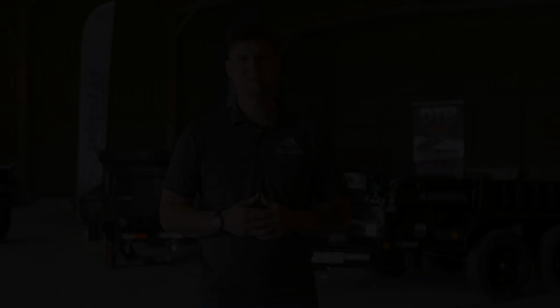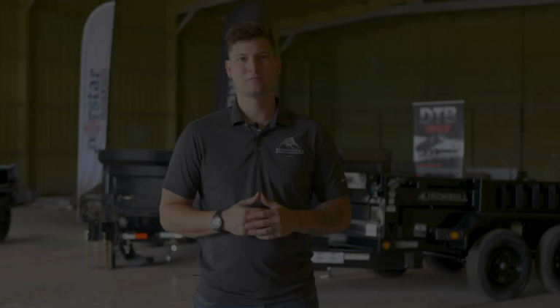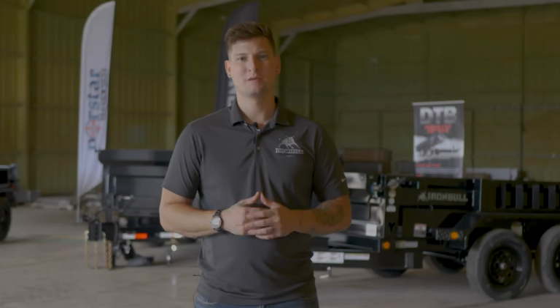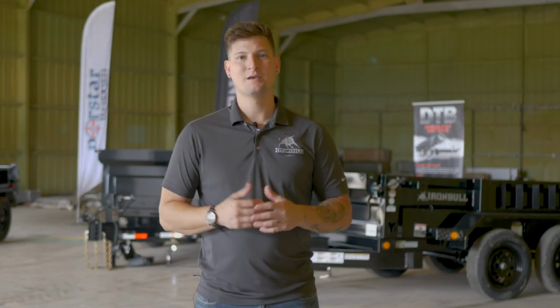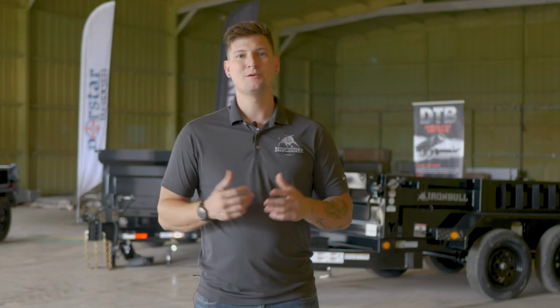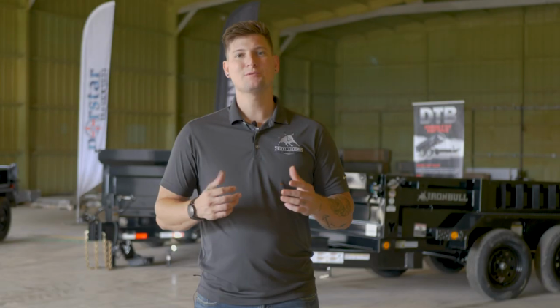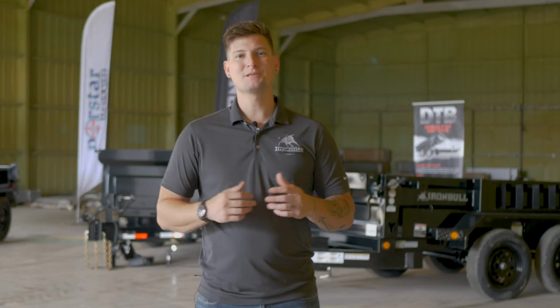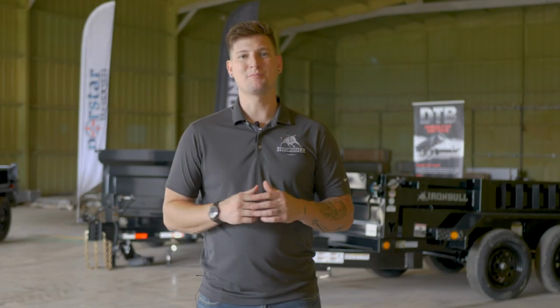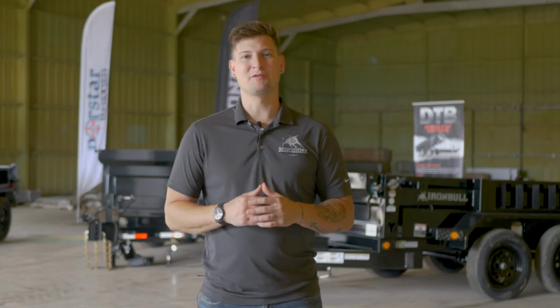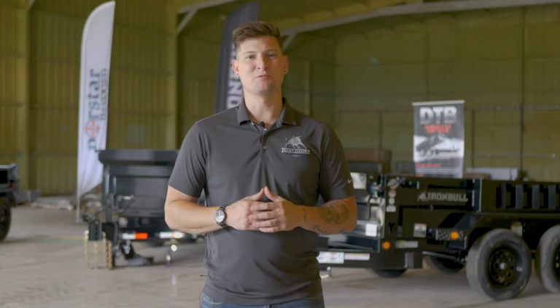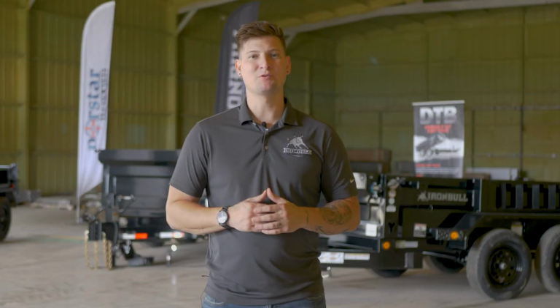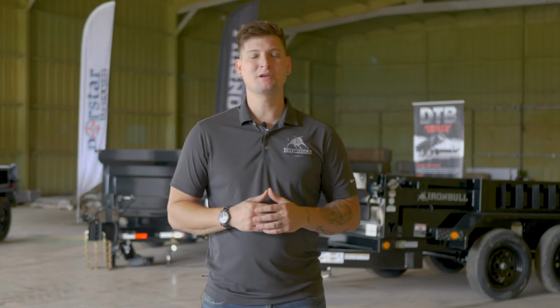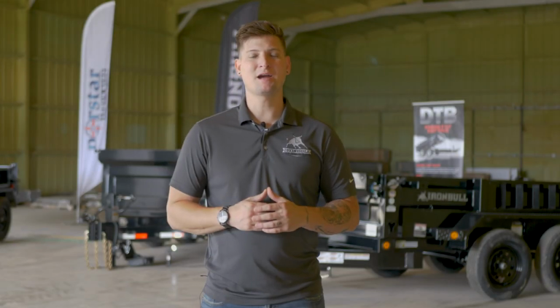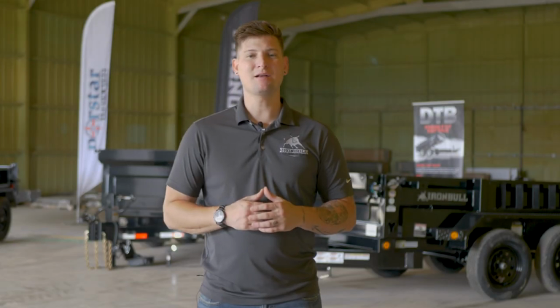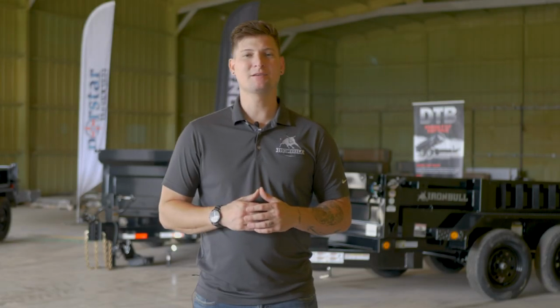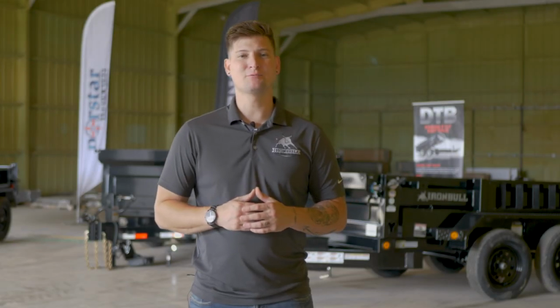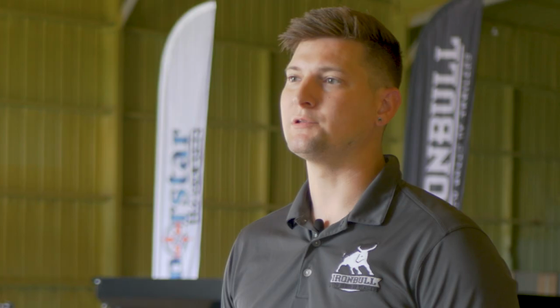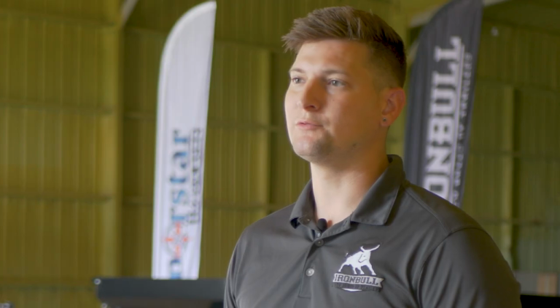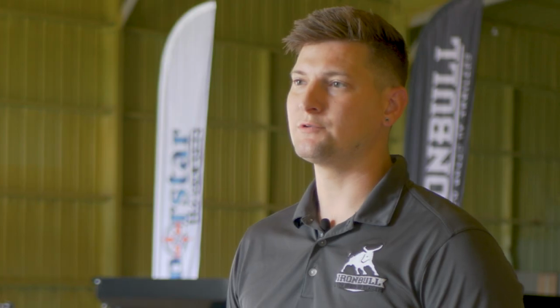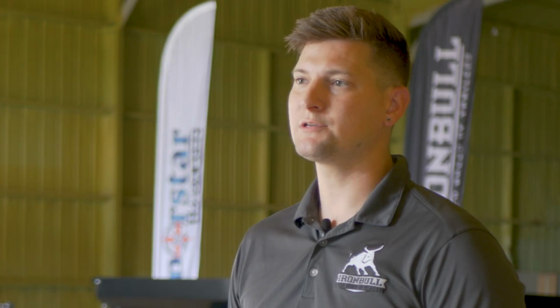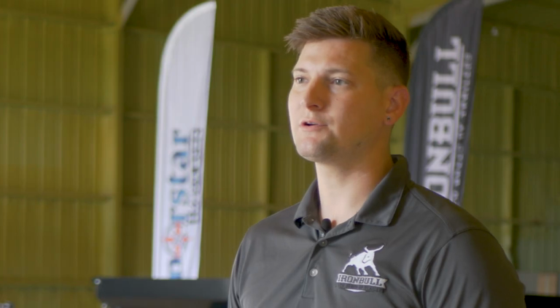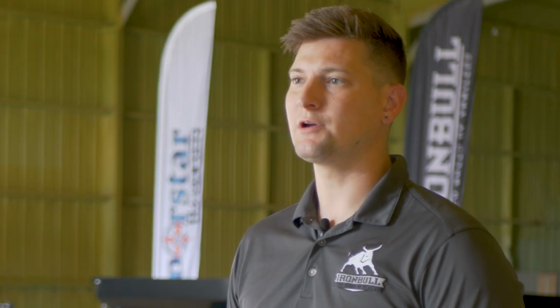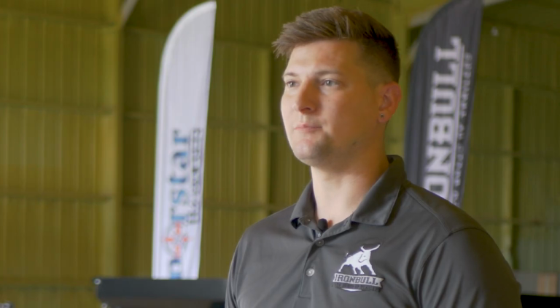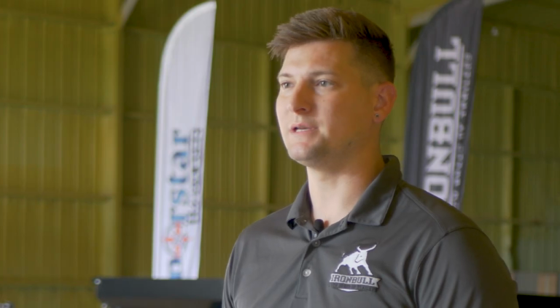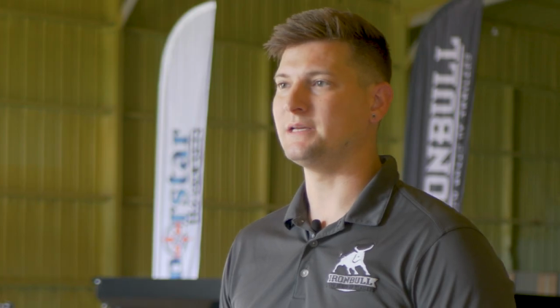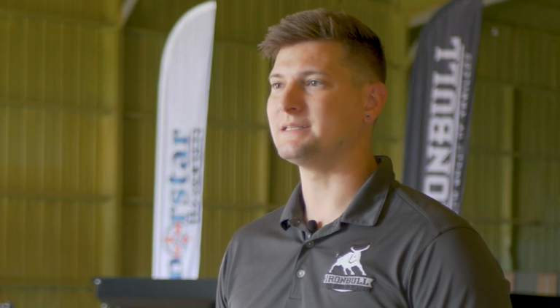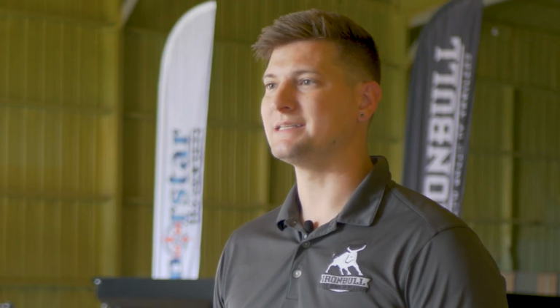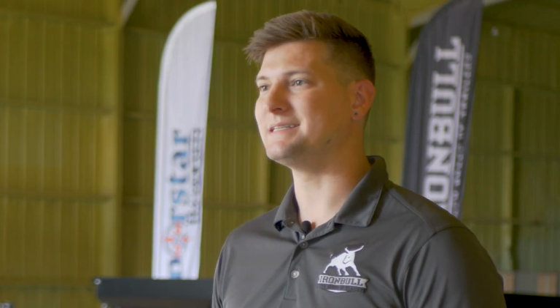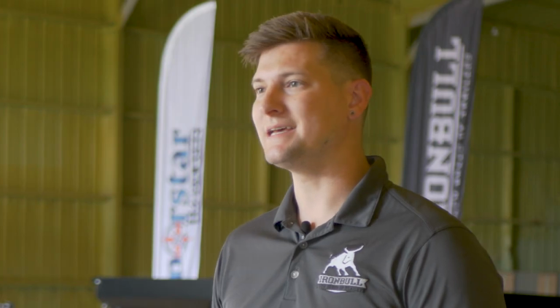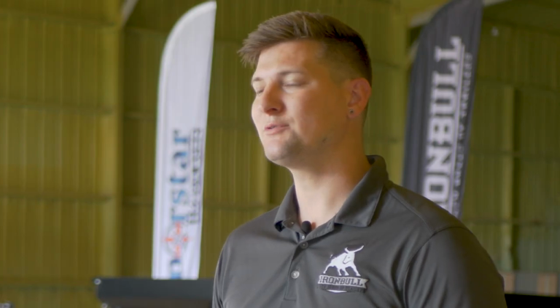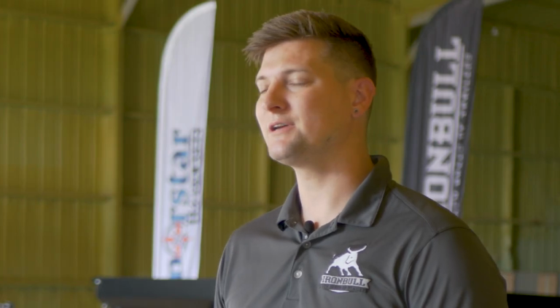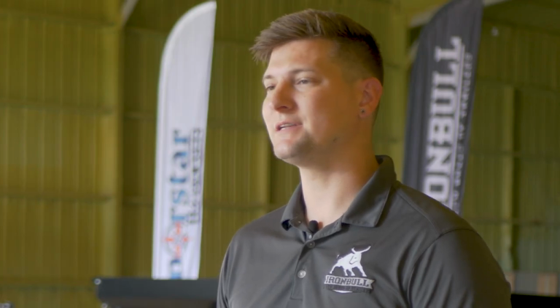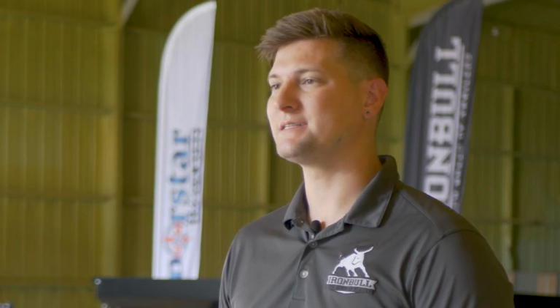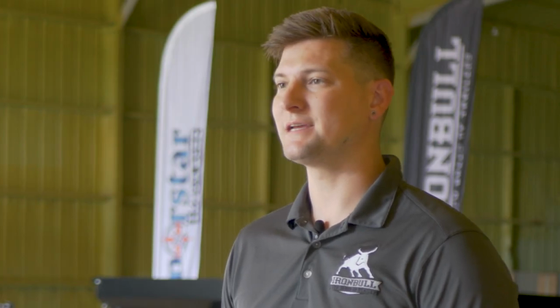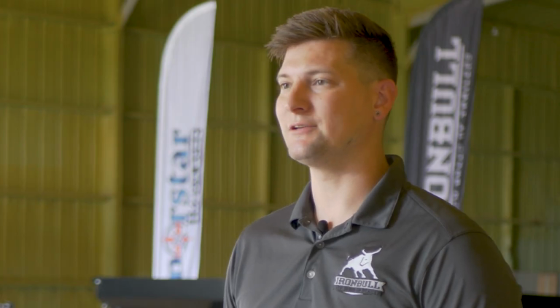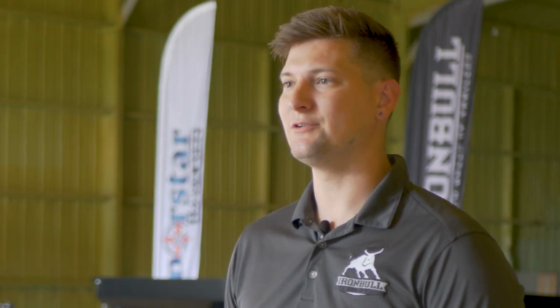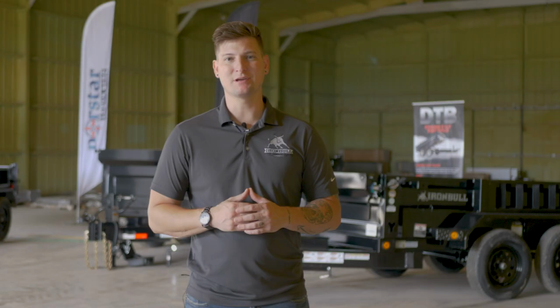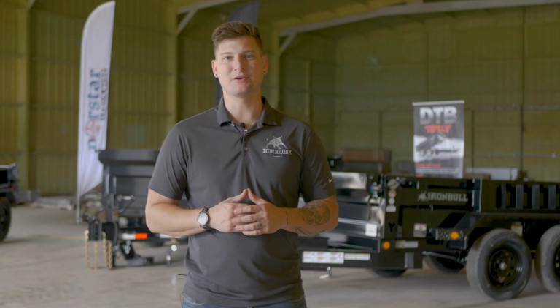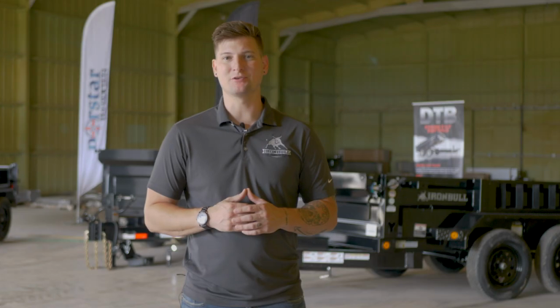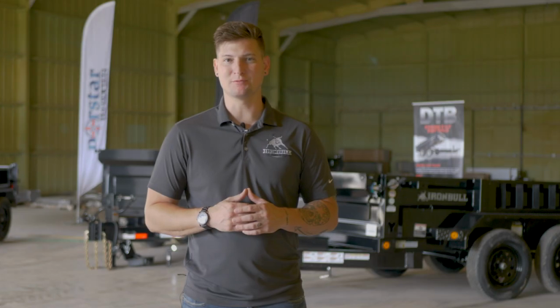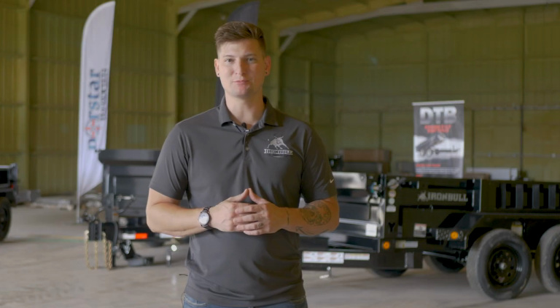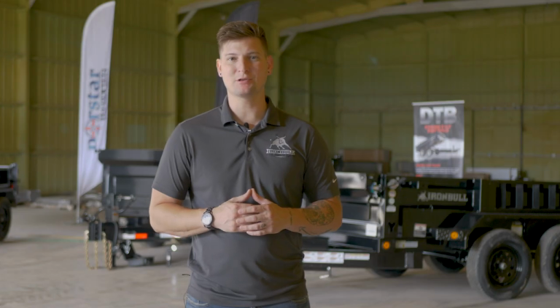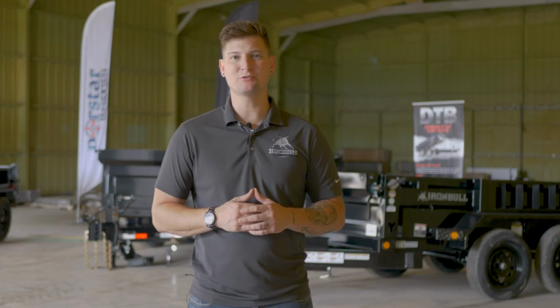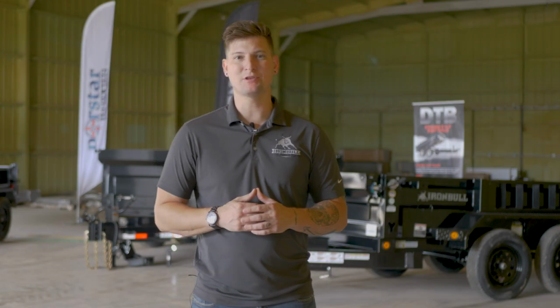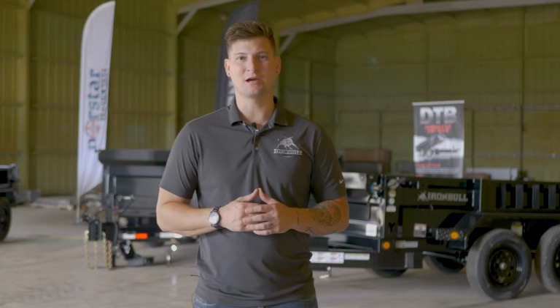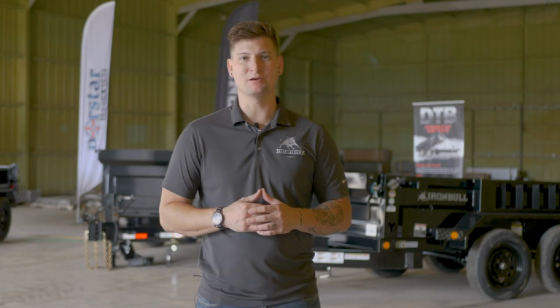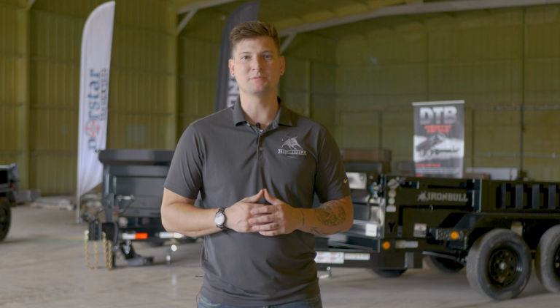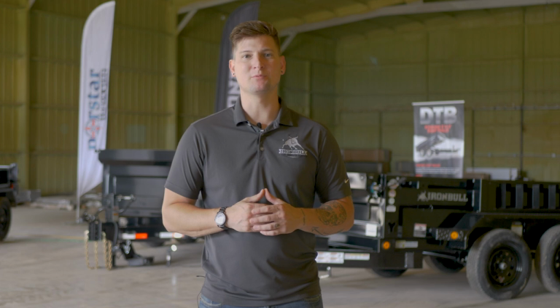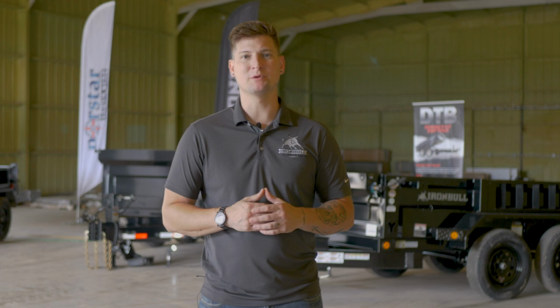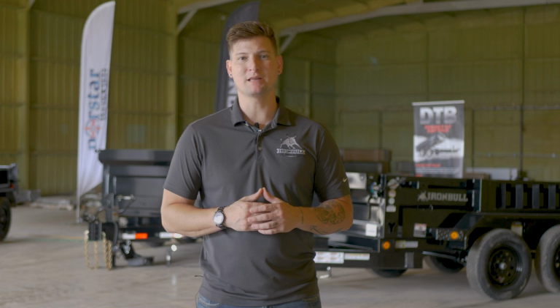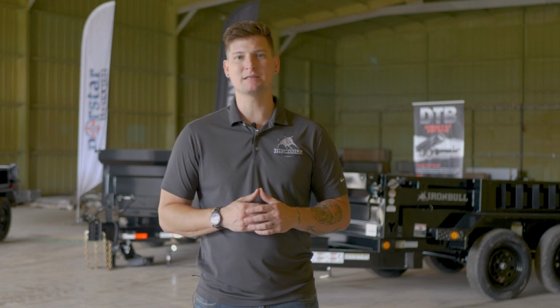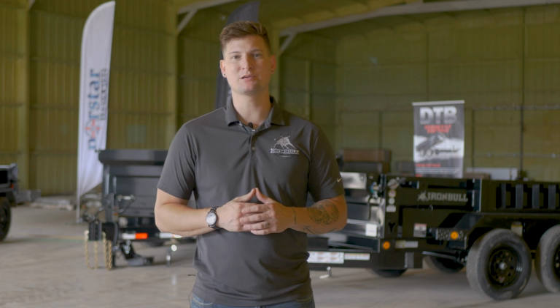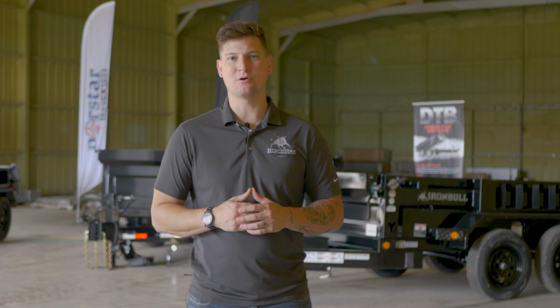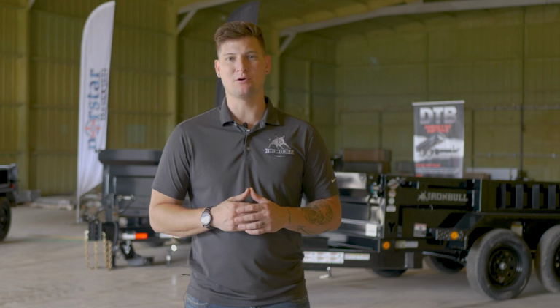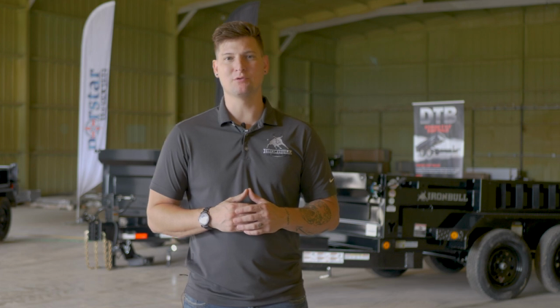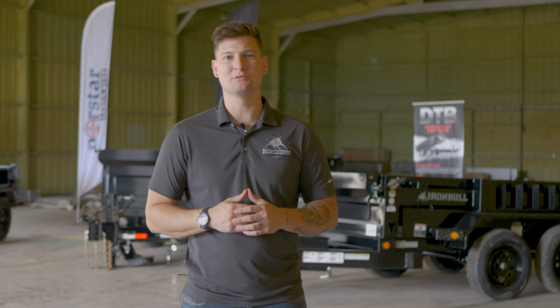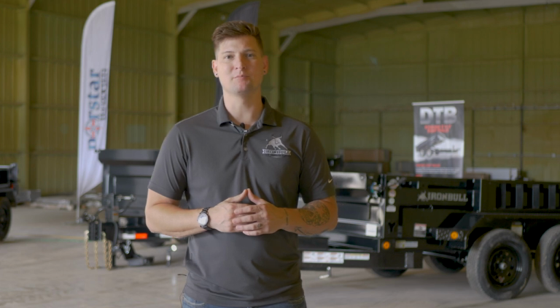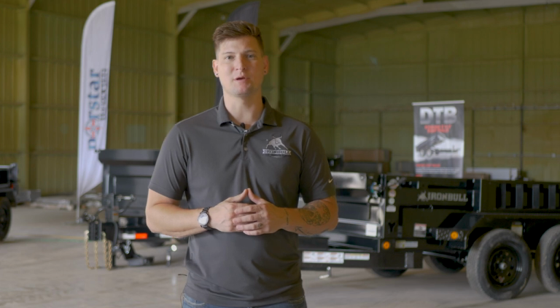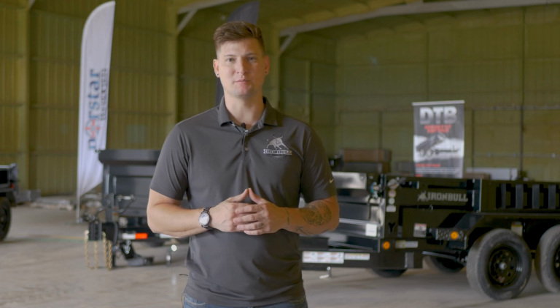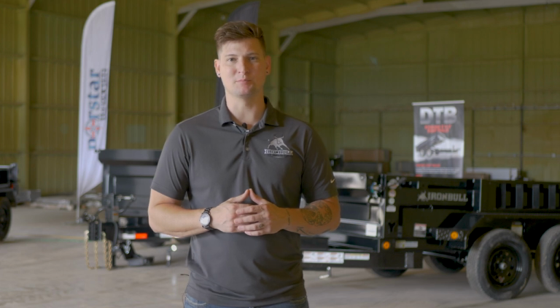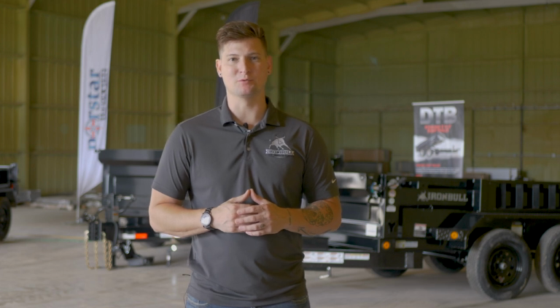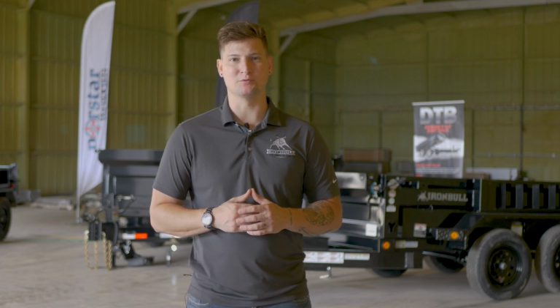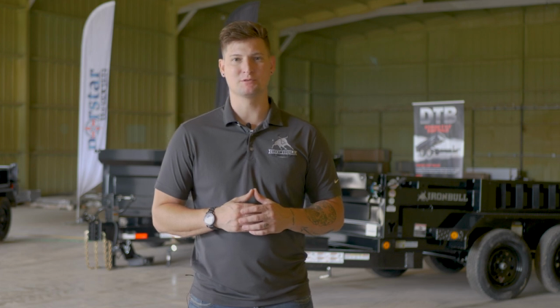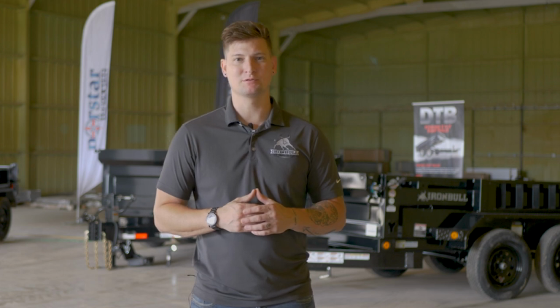What's up everyone? Kyle here with North Star Company, and today we're going to take a look at our dump trailer lineup that we like to call the Baby Bulls.